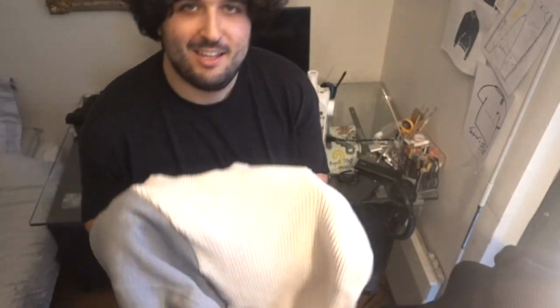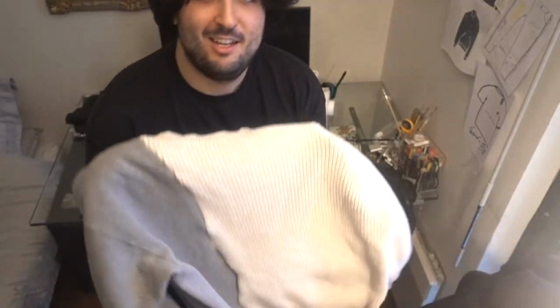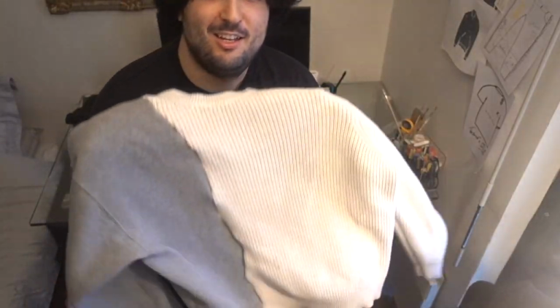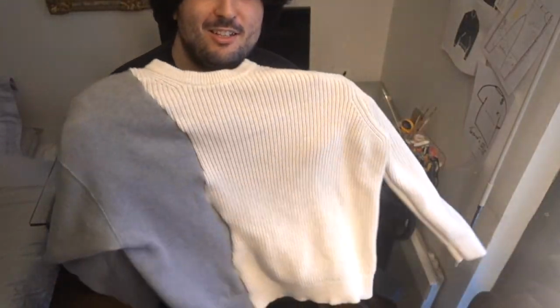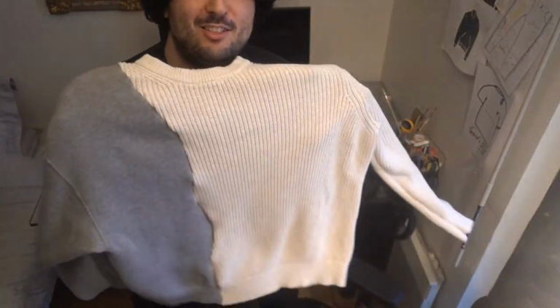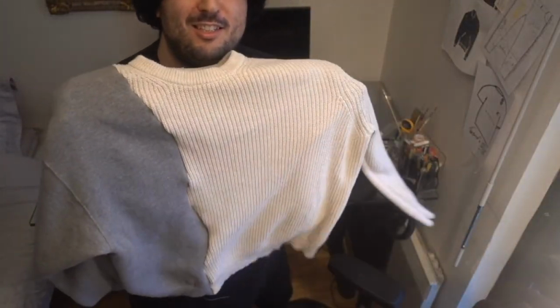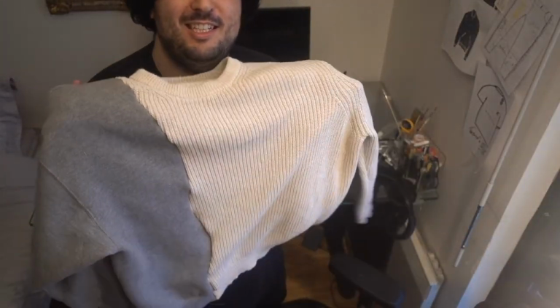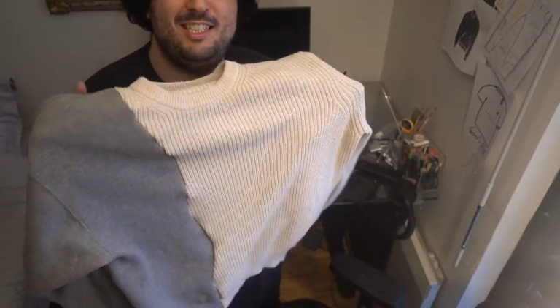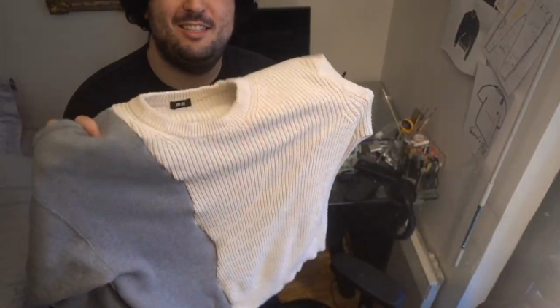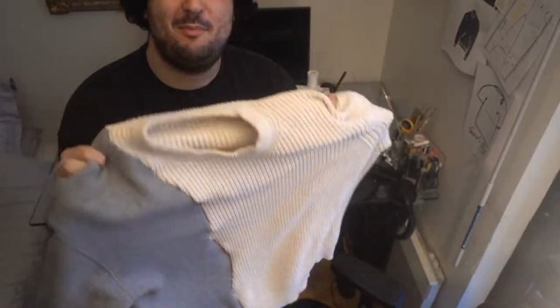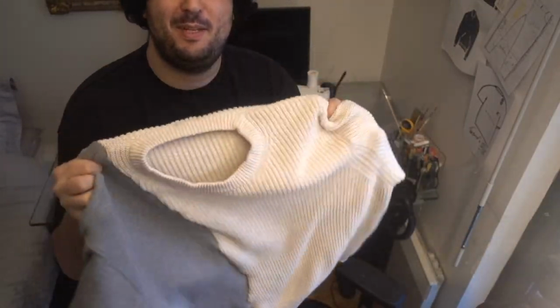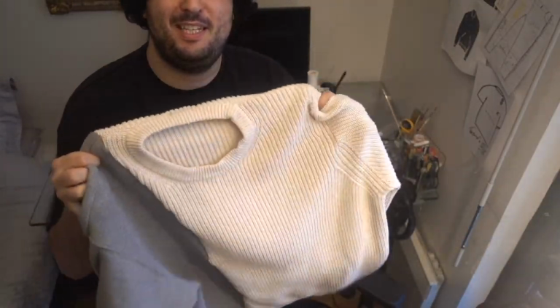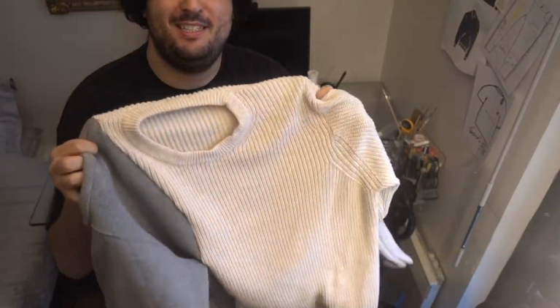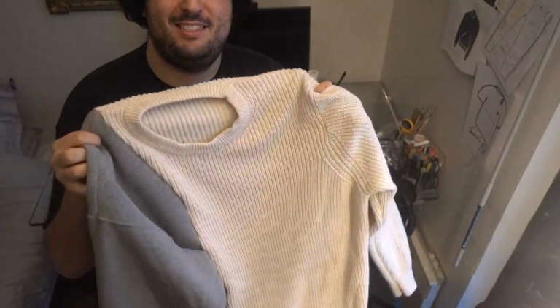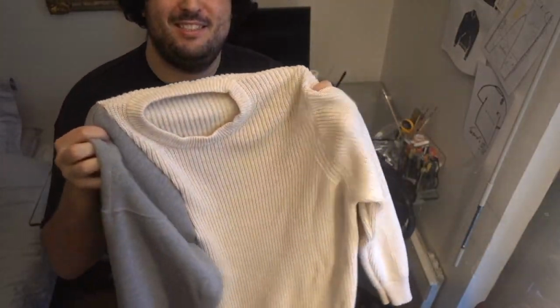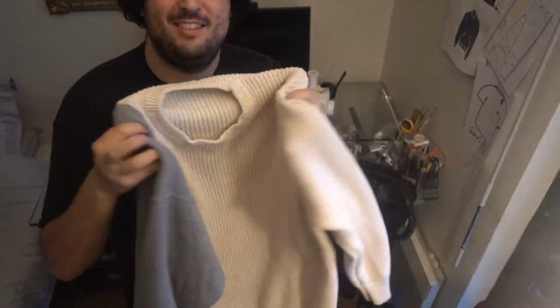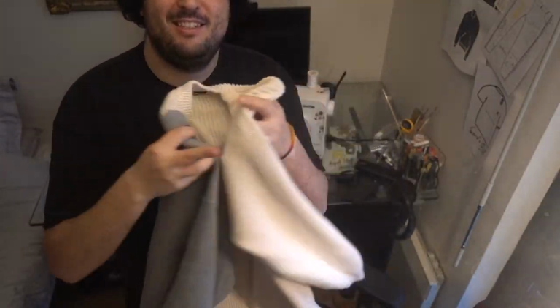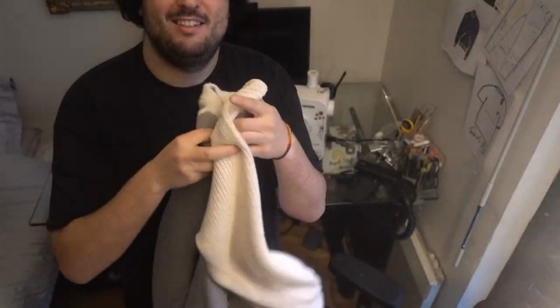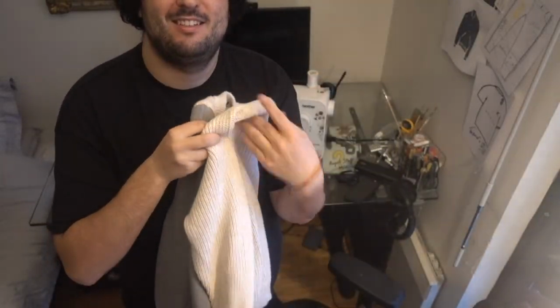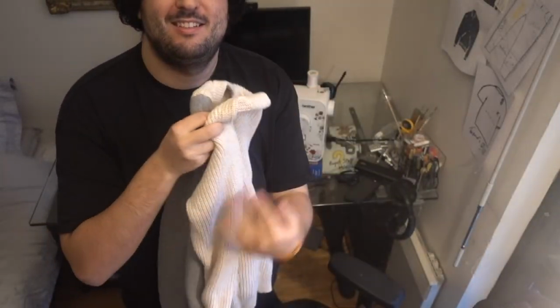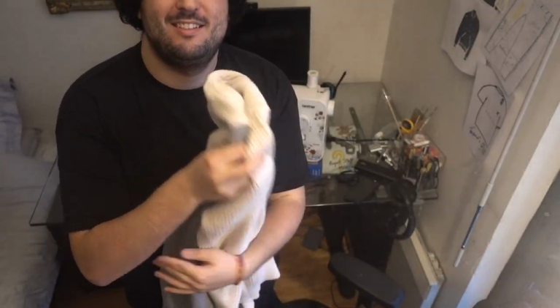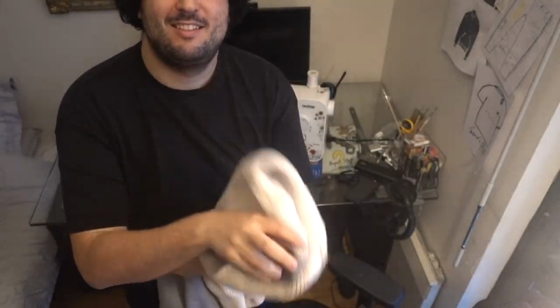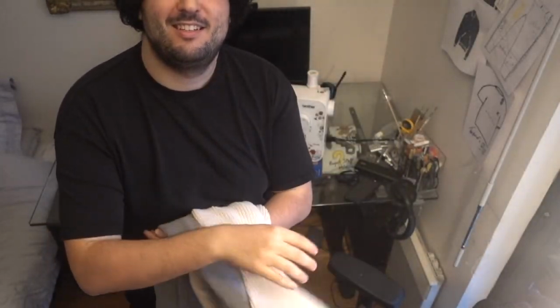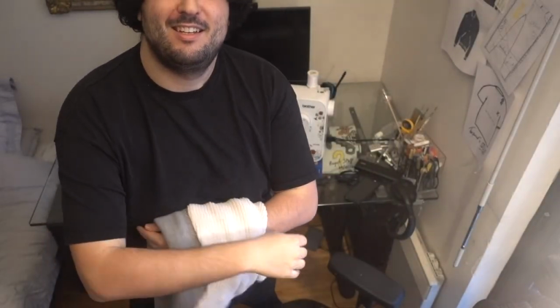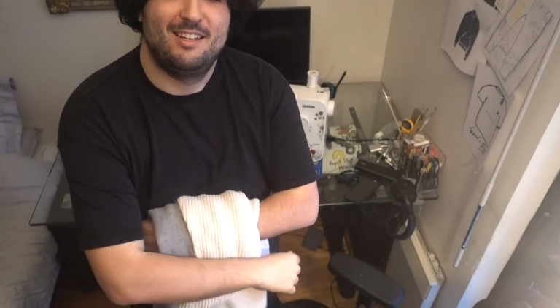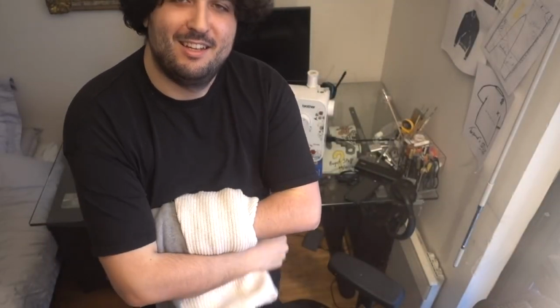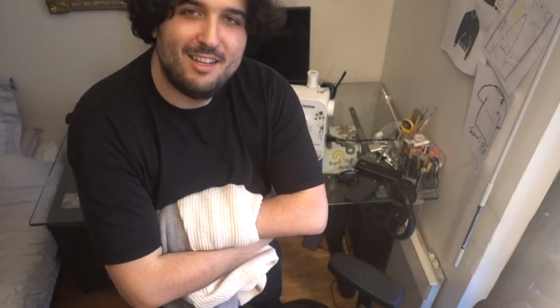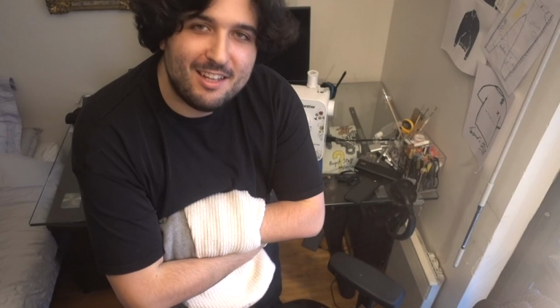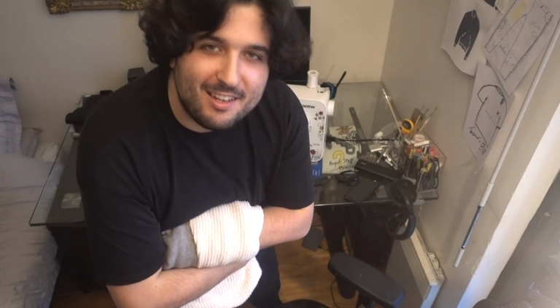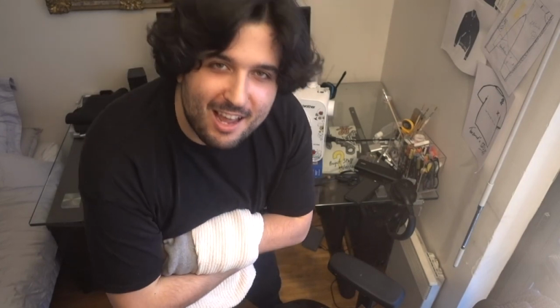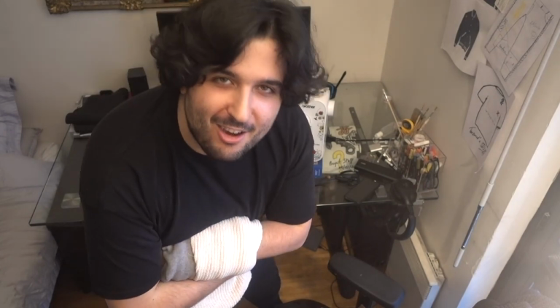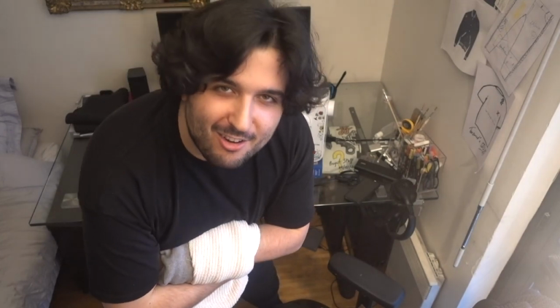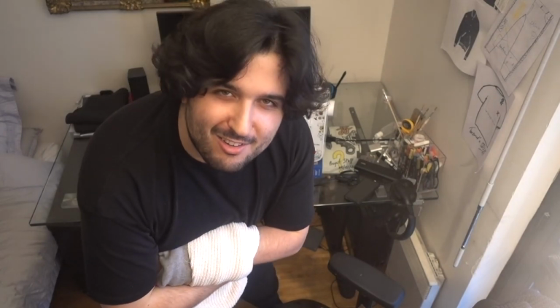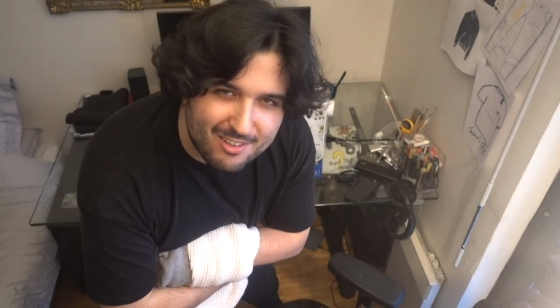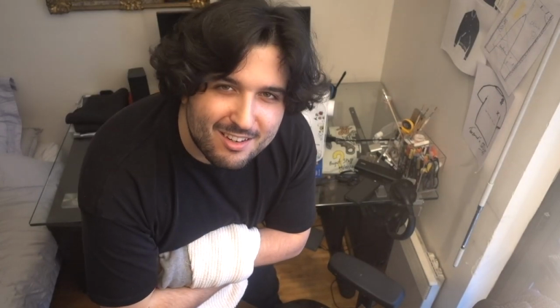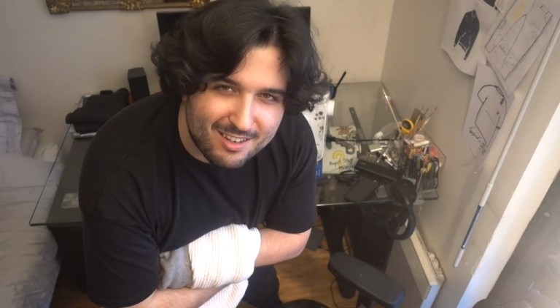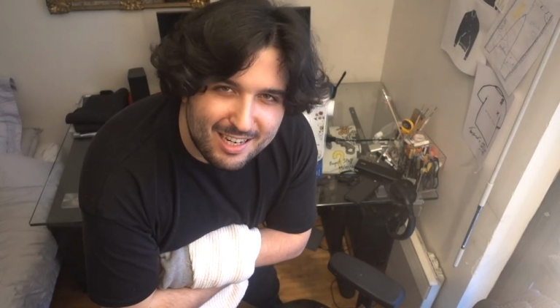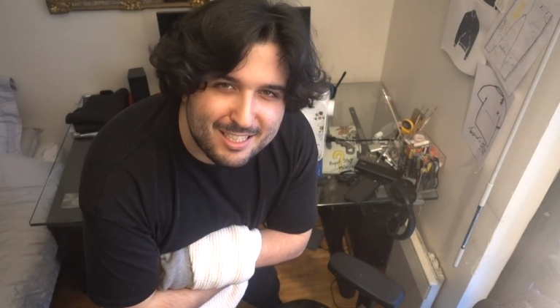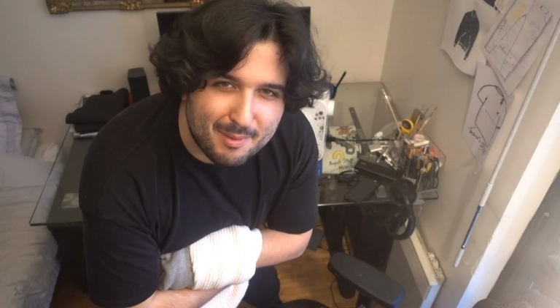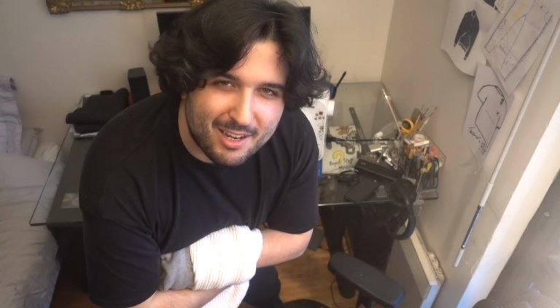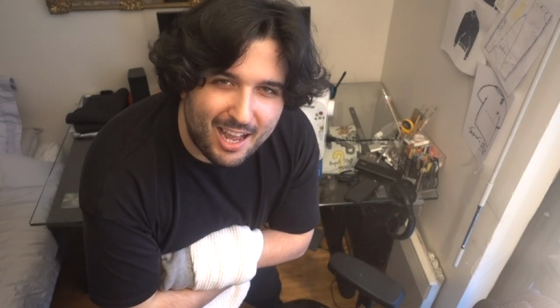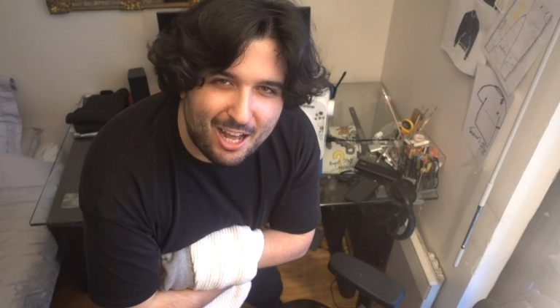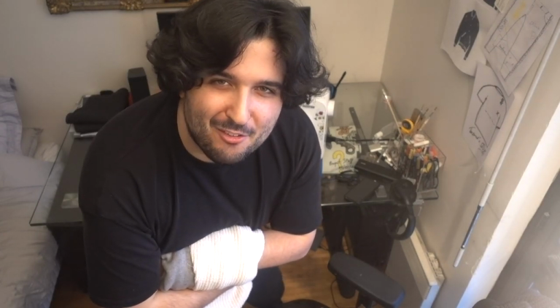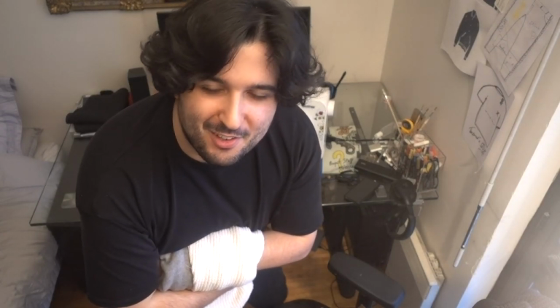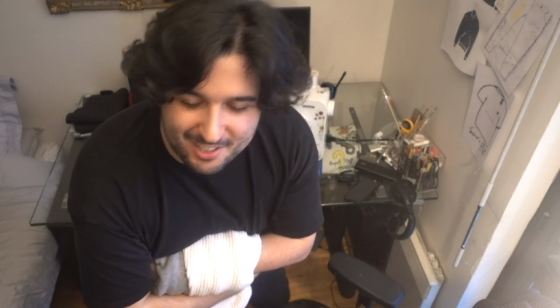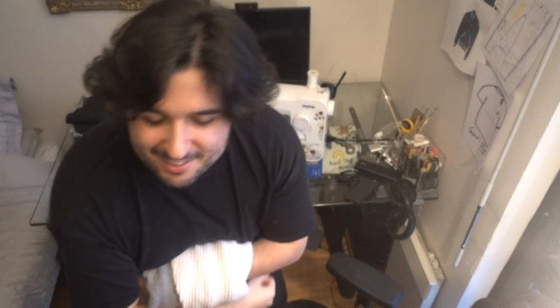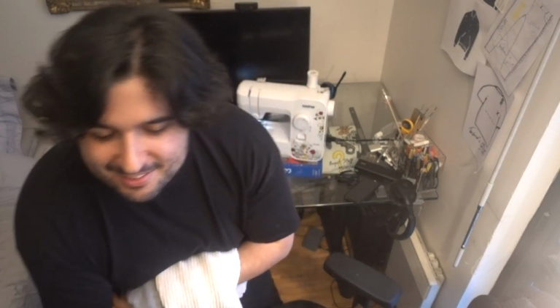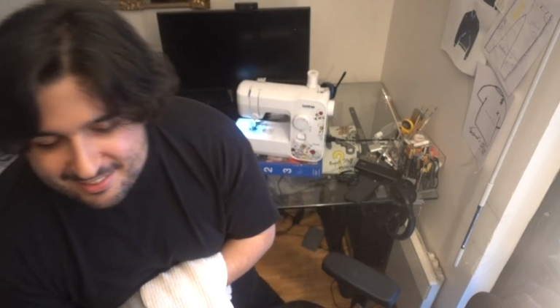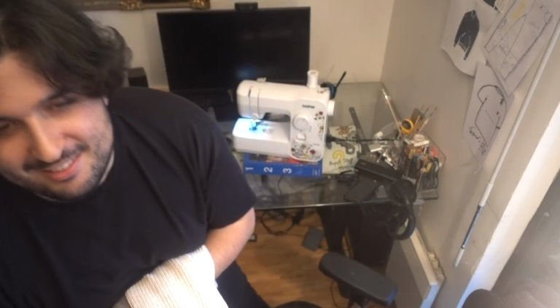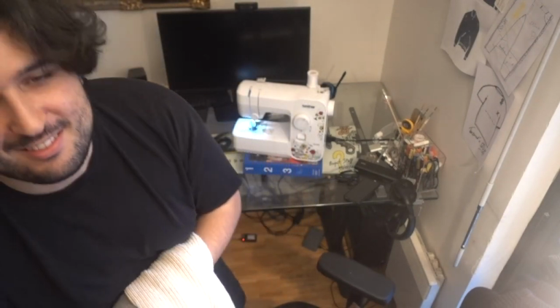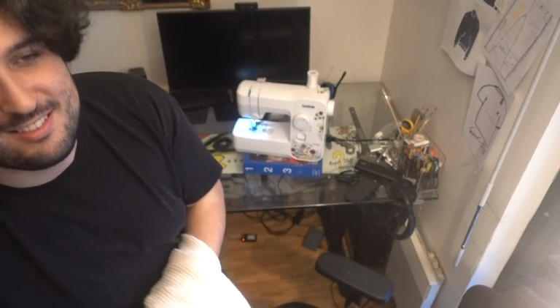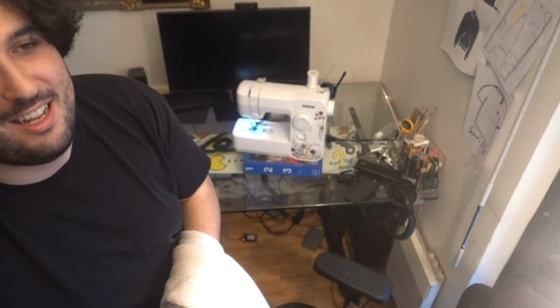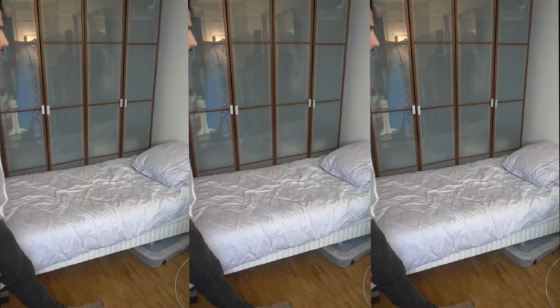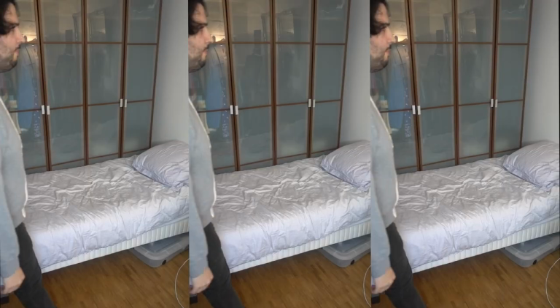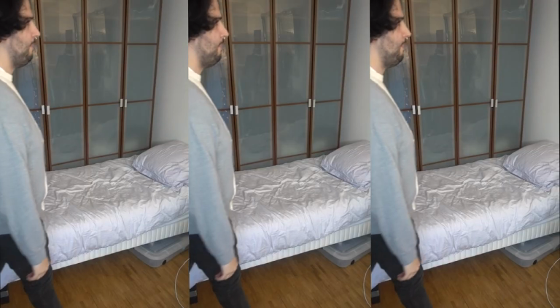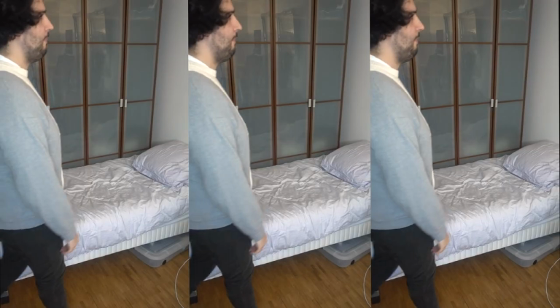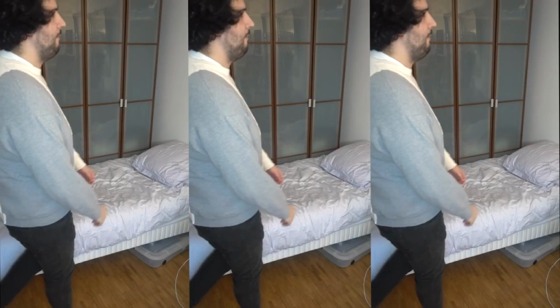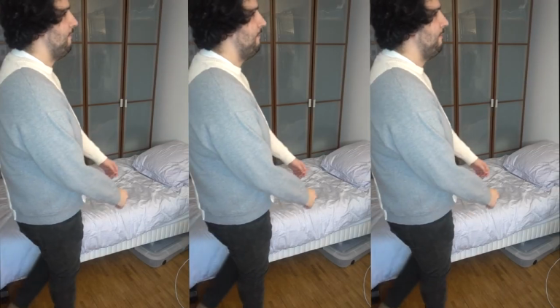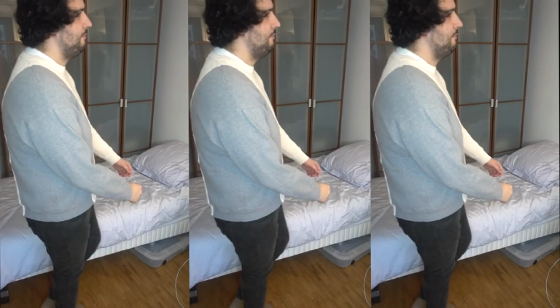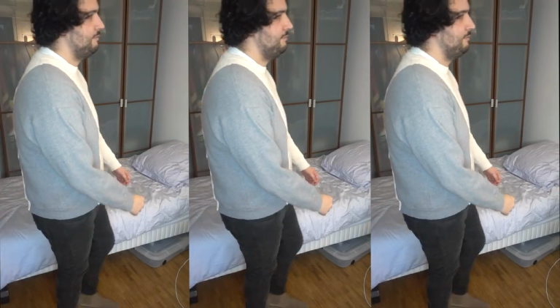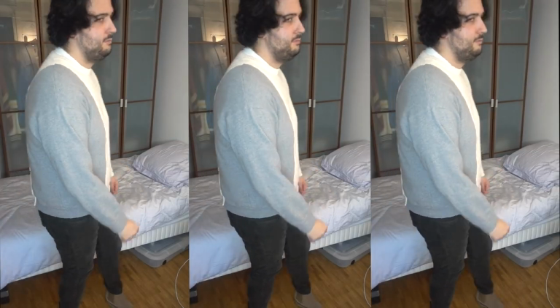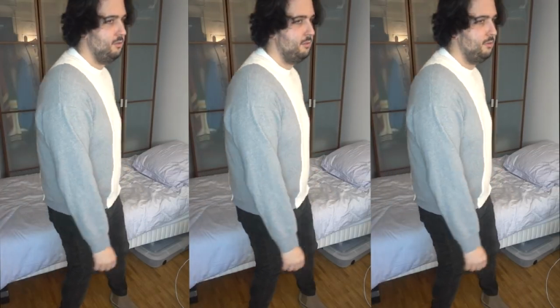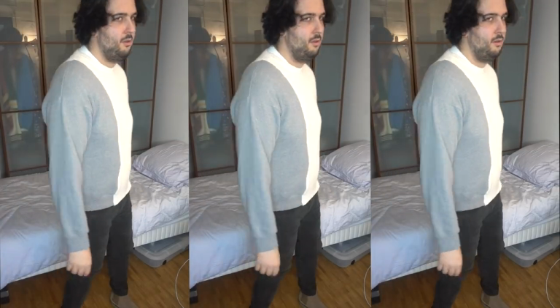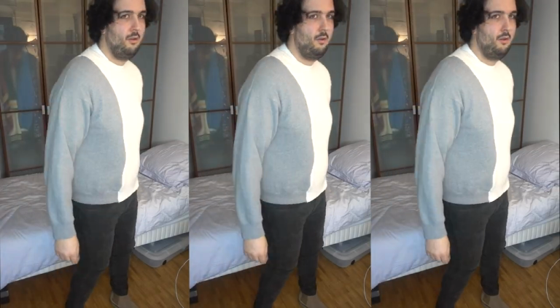This is the finished piece. Now let's make an outfit — let's do it!